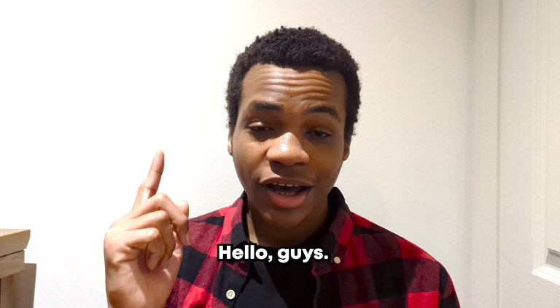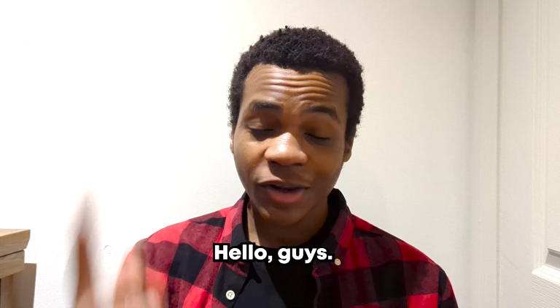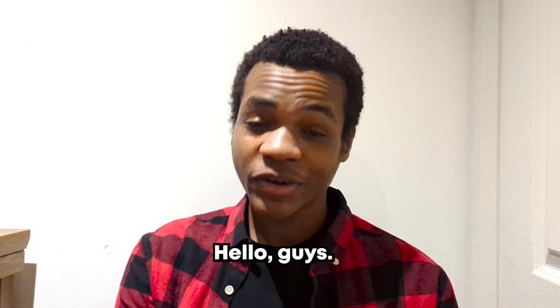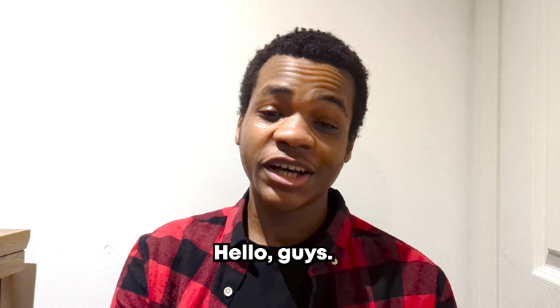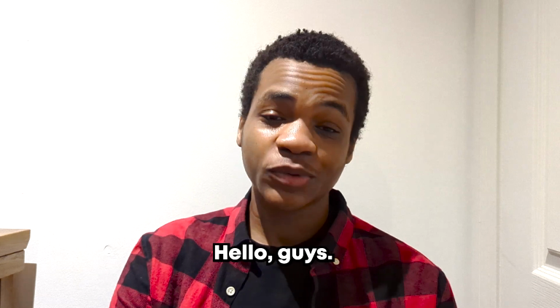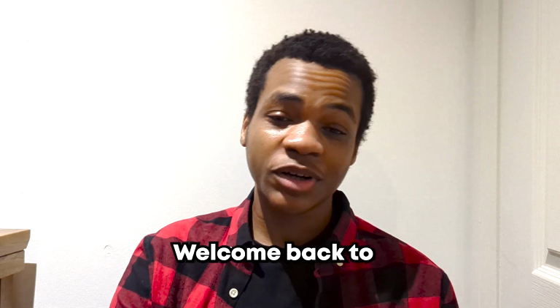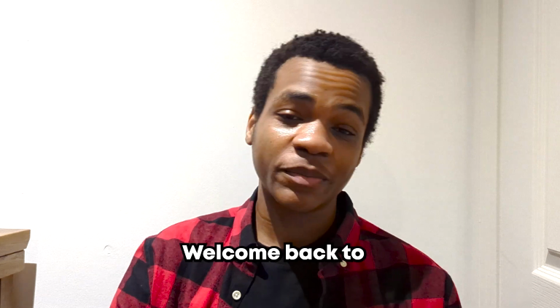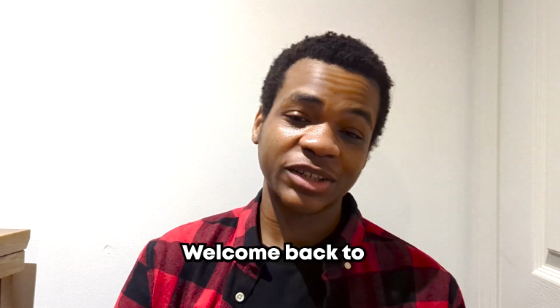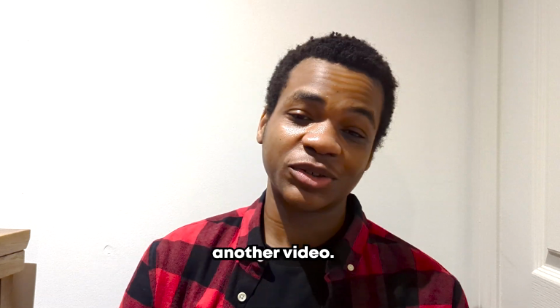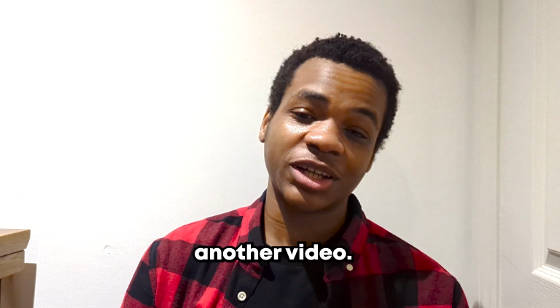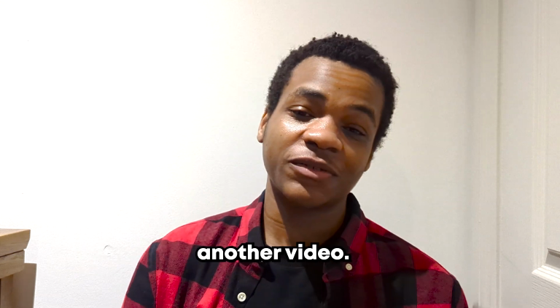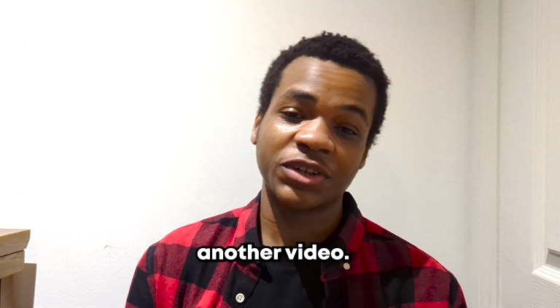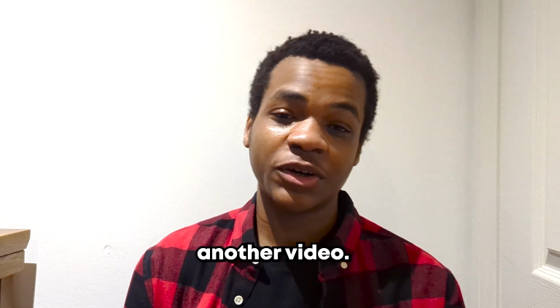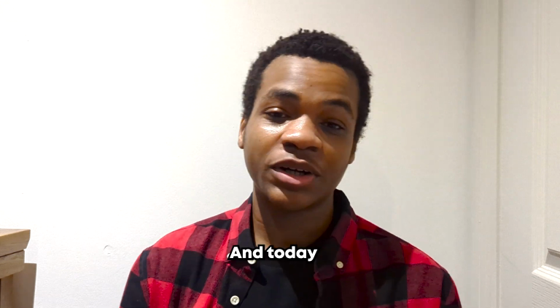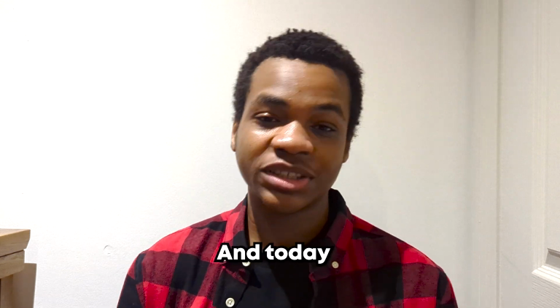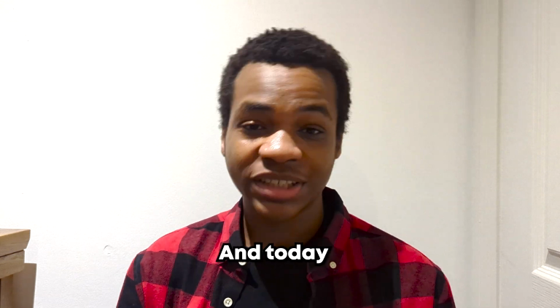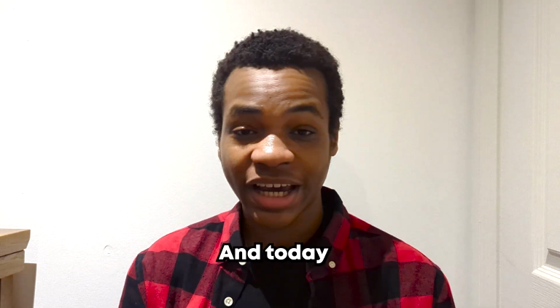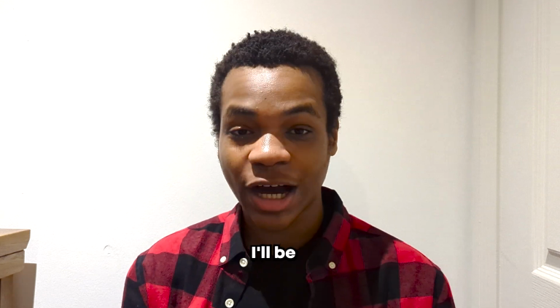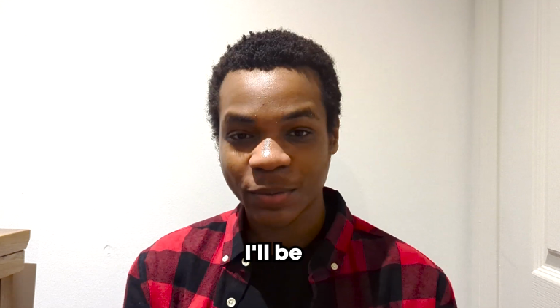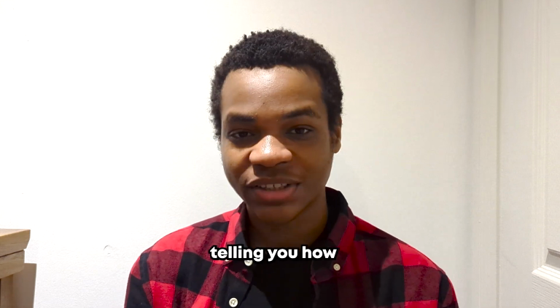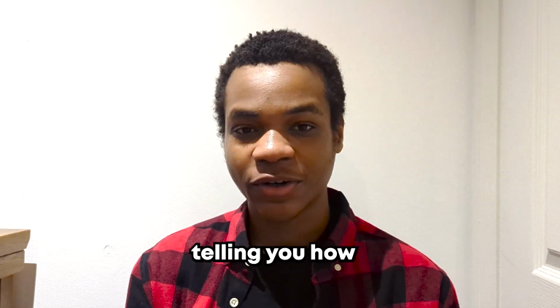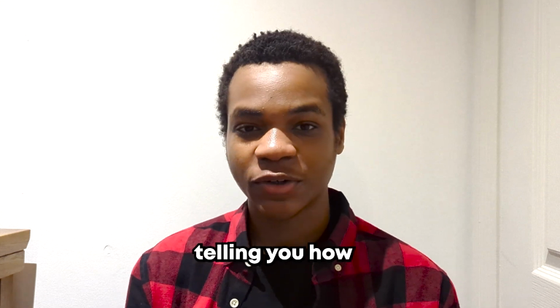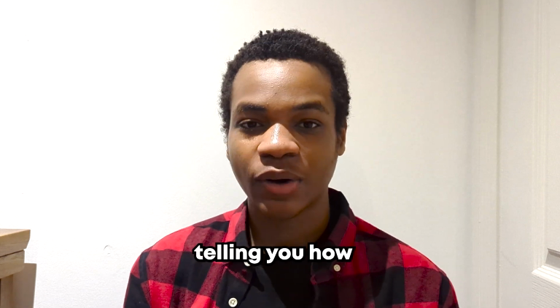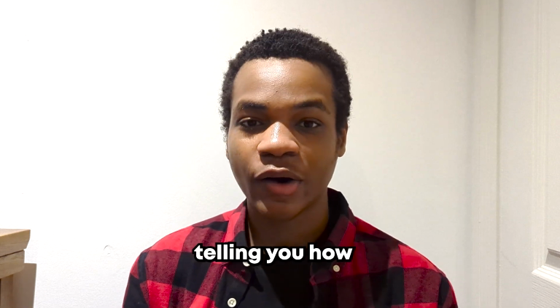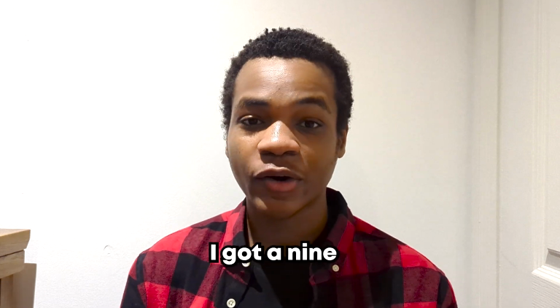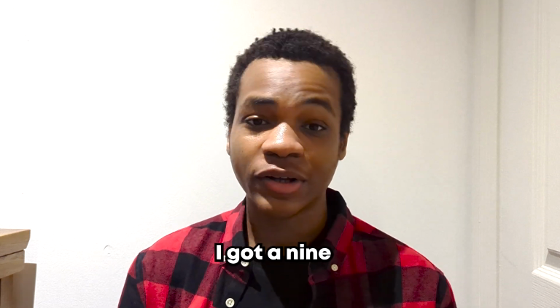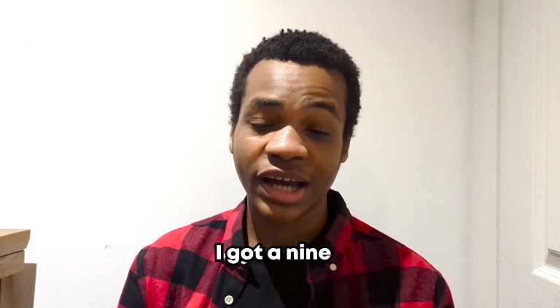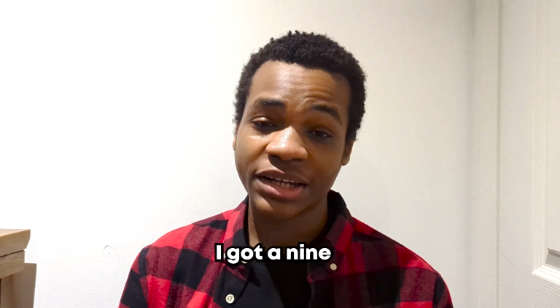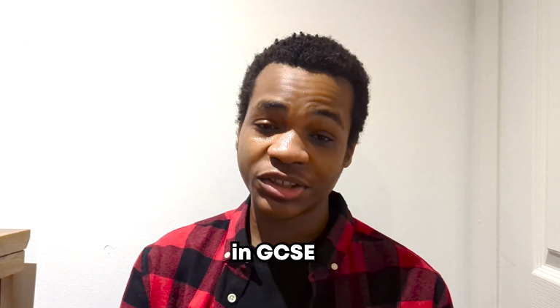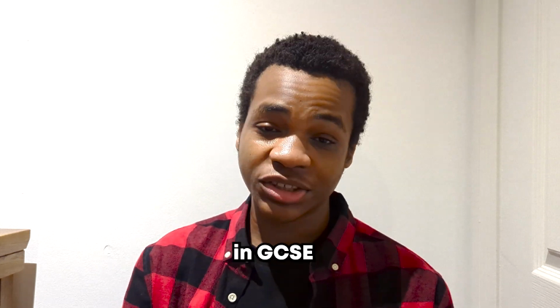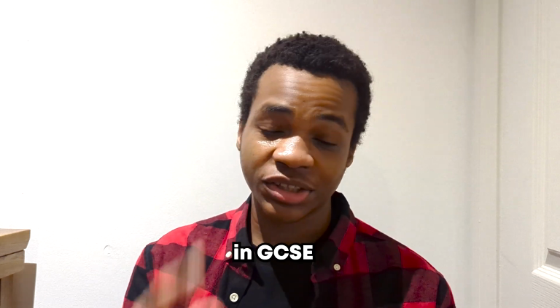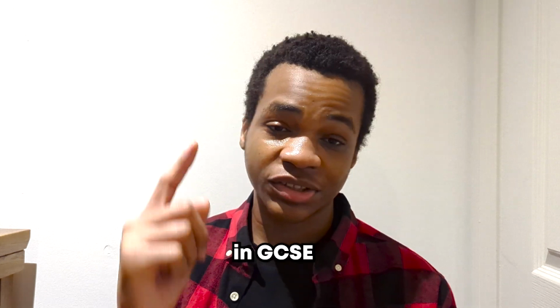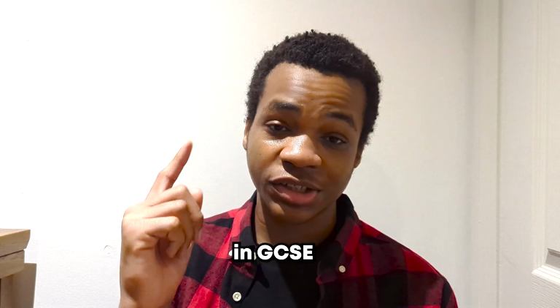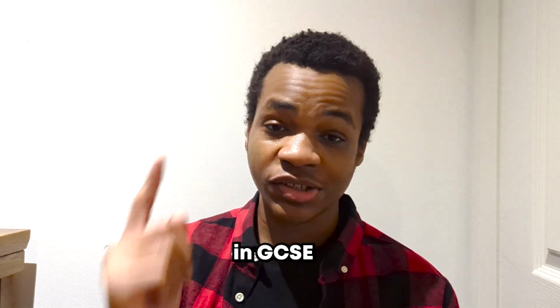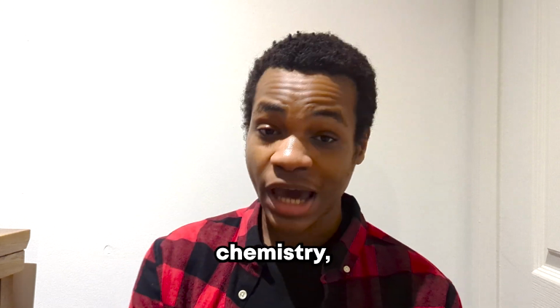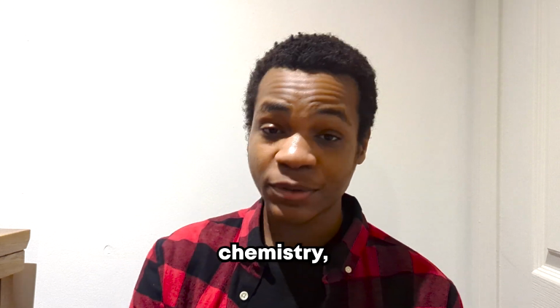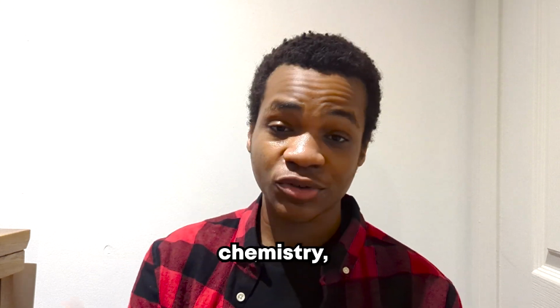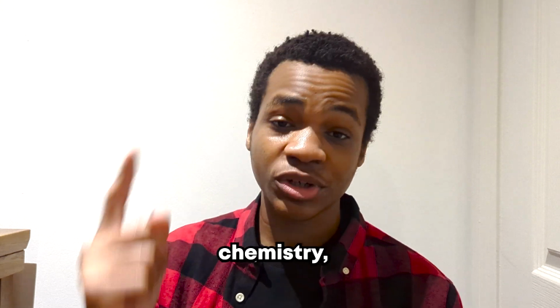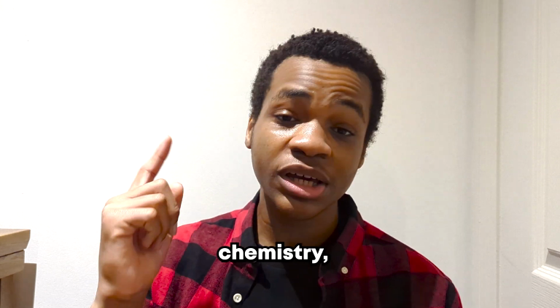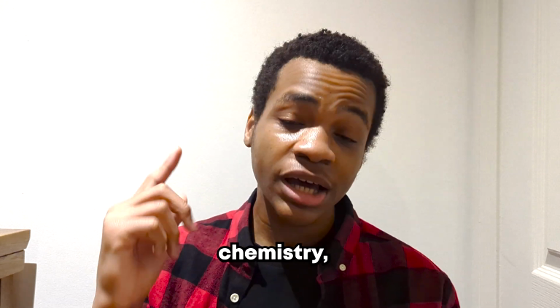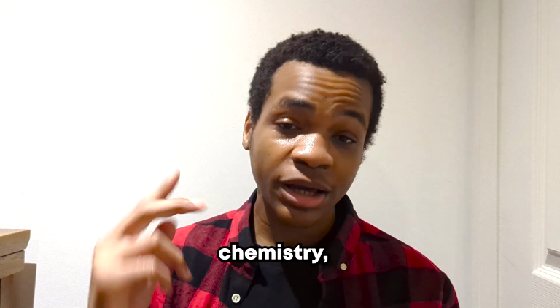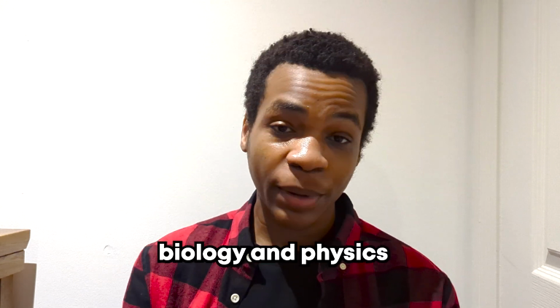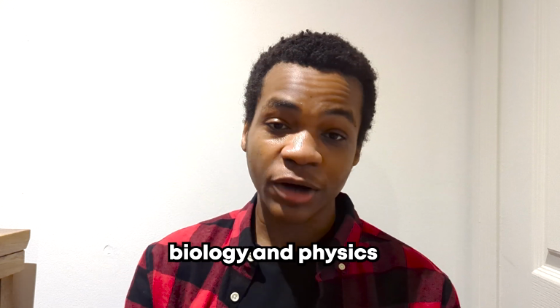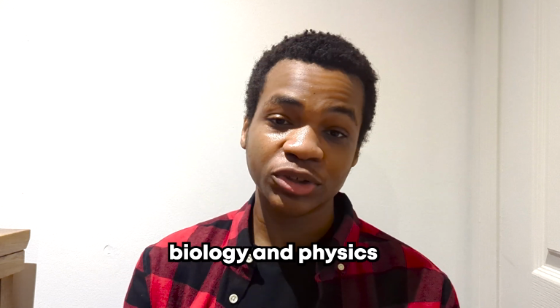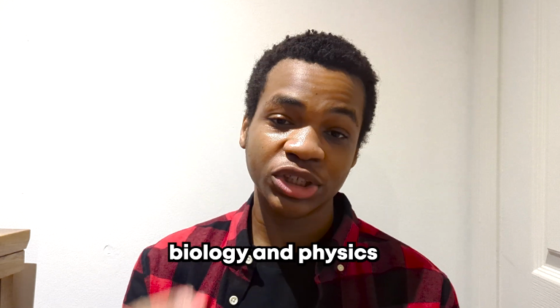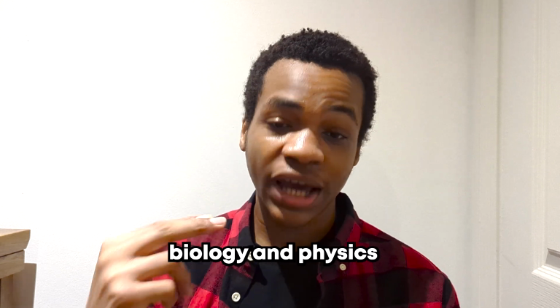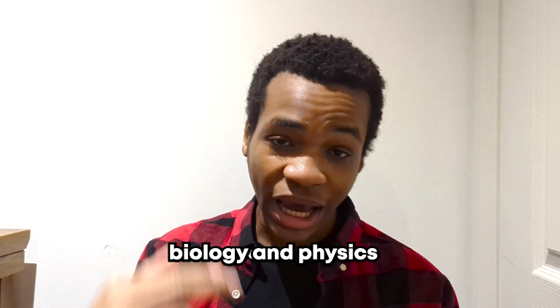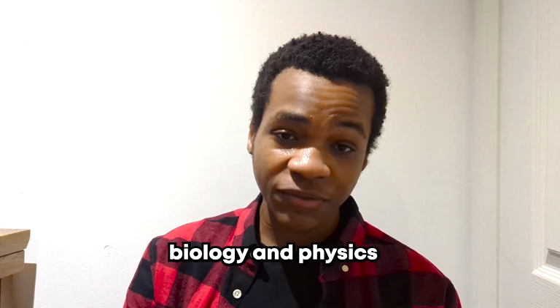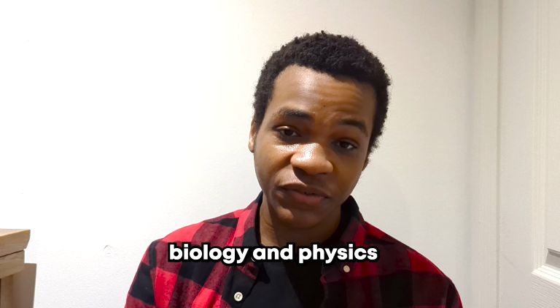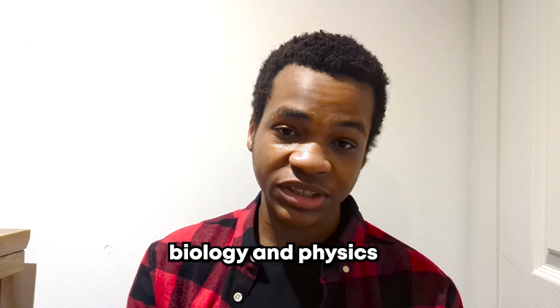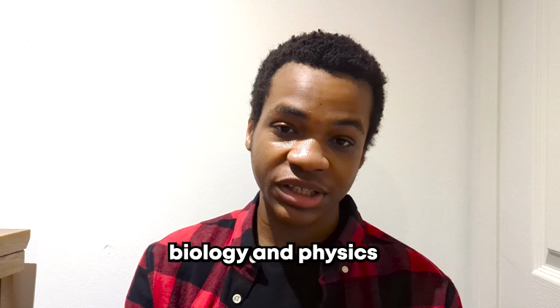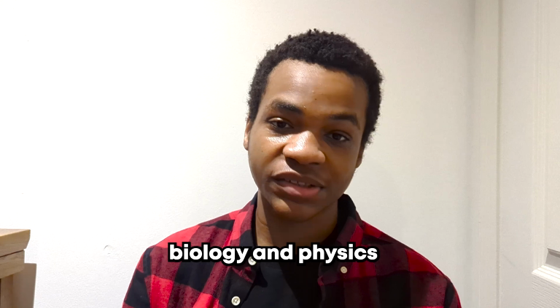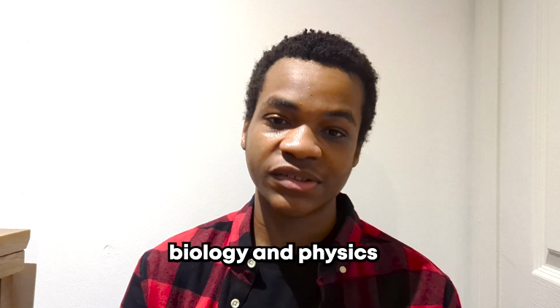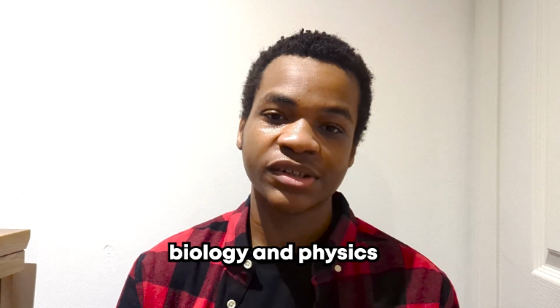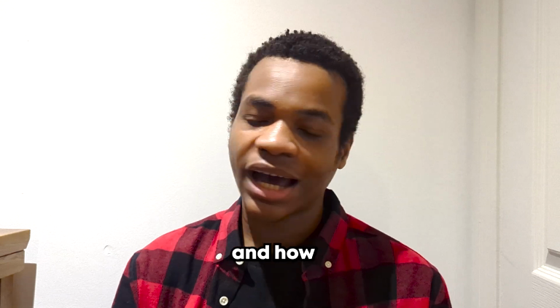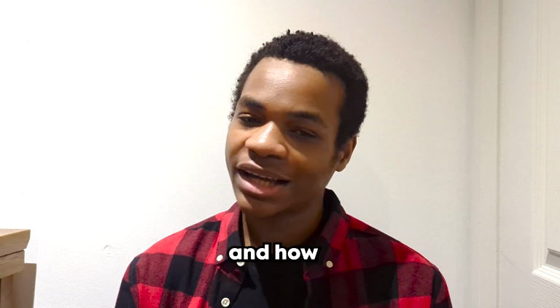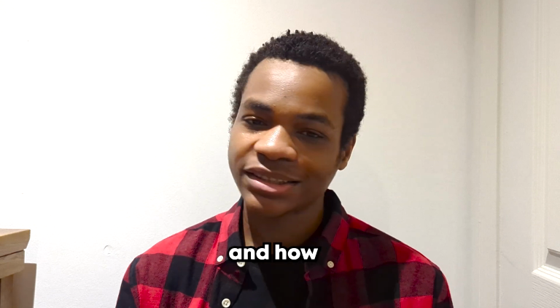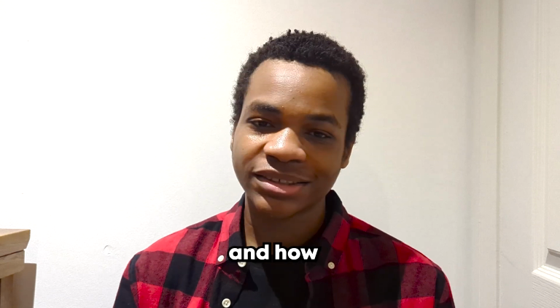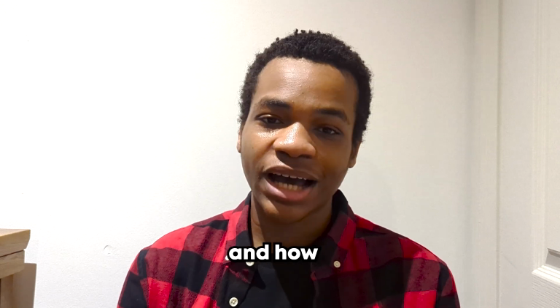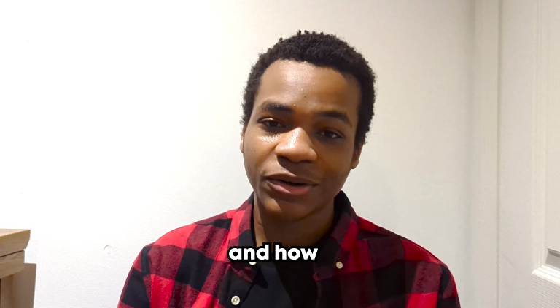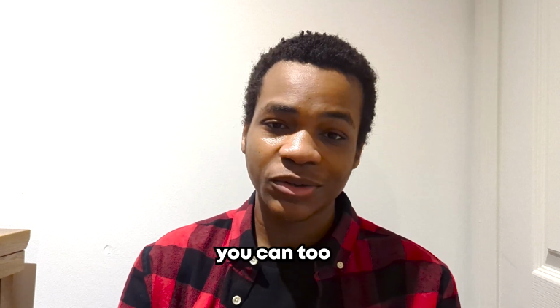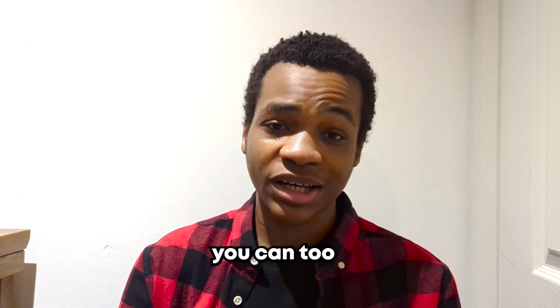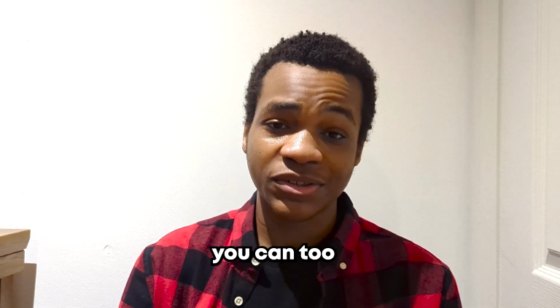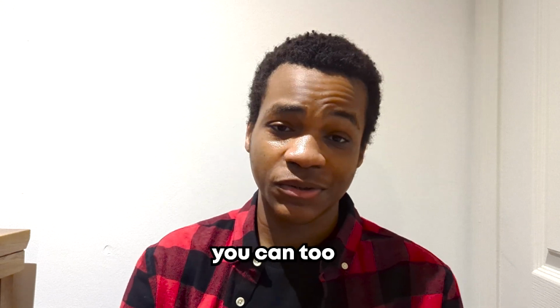Hello guys, welcome back to another video. Today I'll be telling you how I got a 9 in GCSE chemistry, biology and physics, and how you can too.